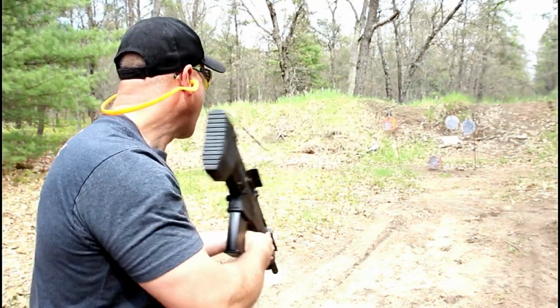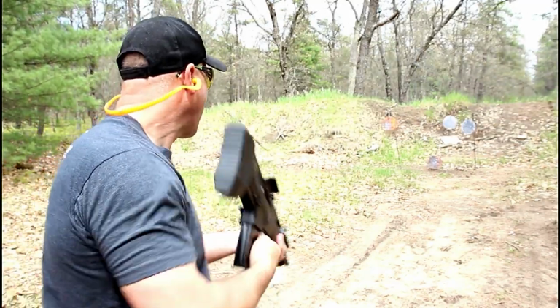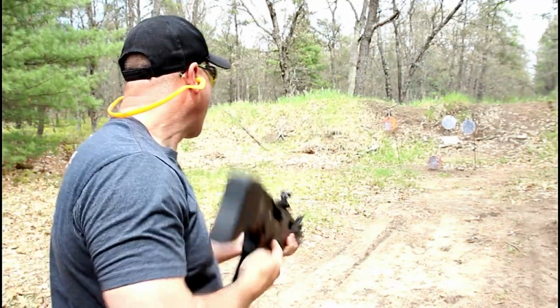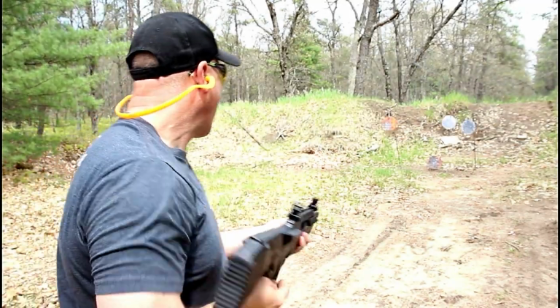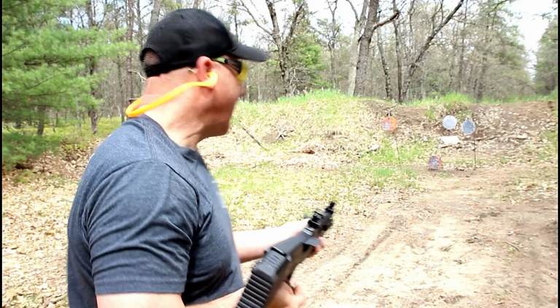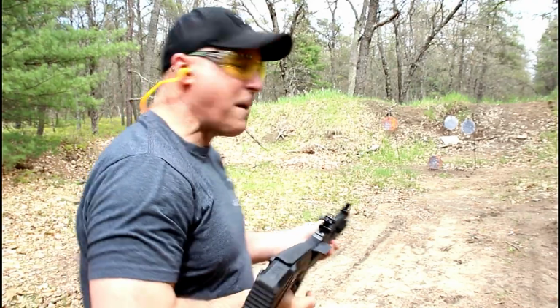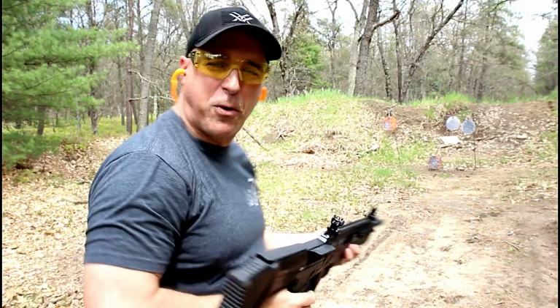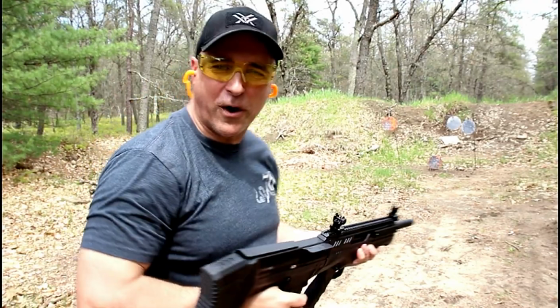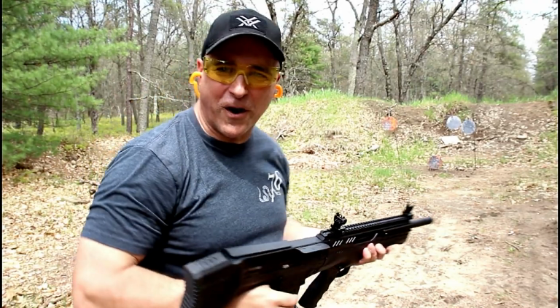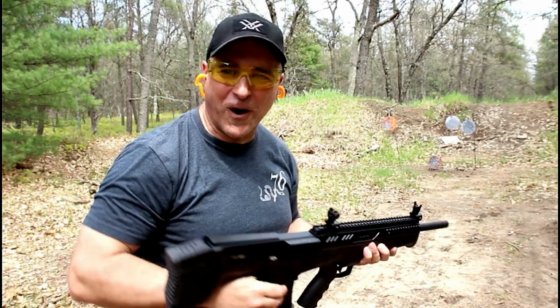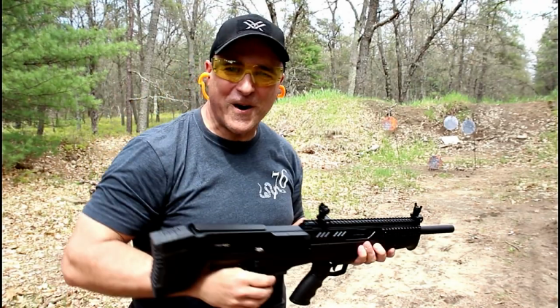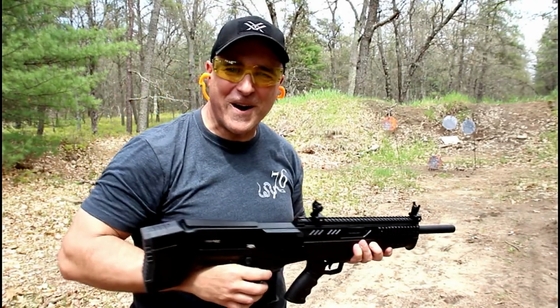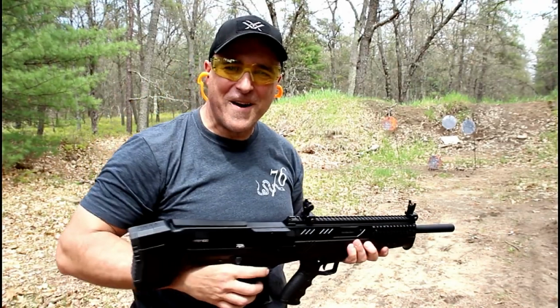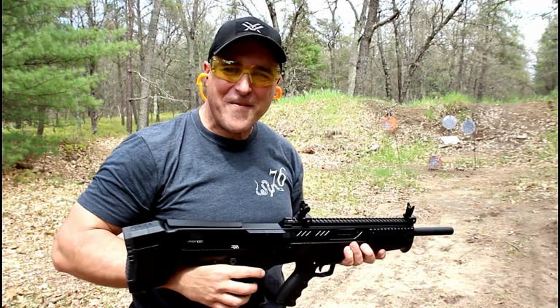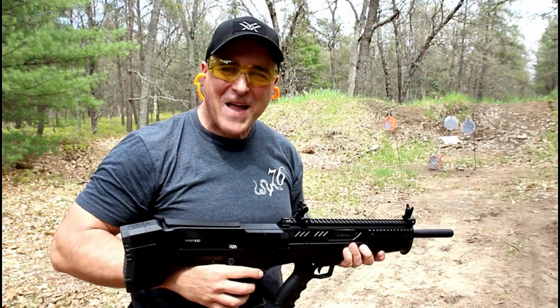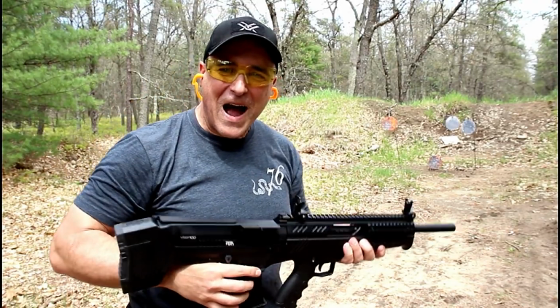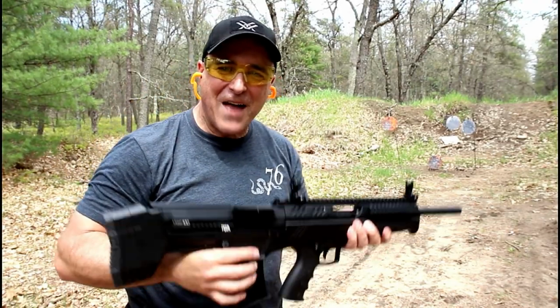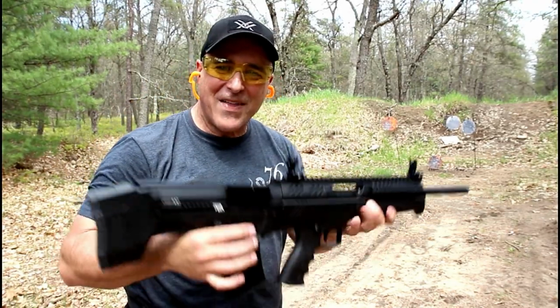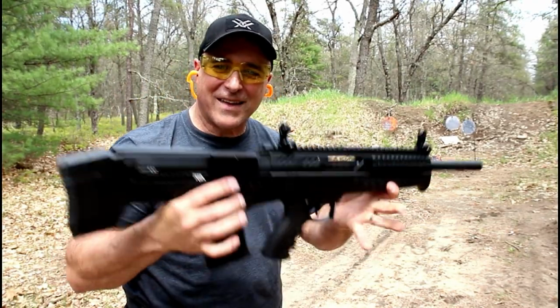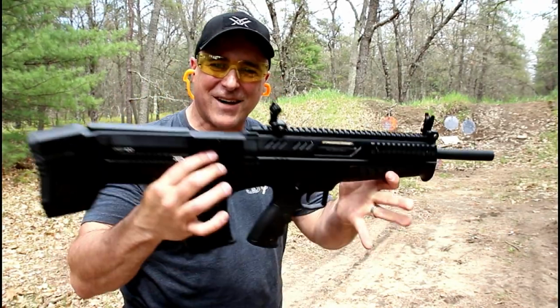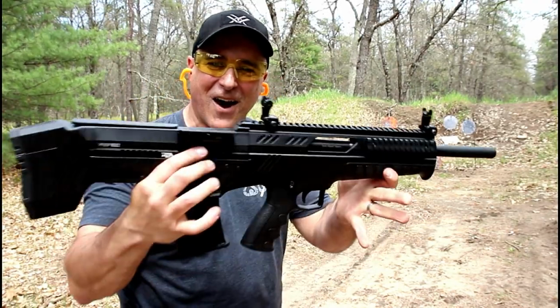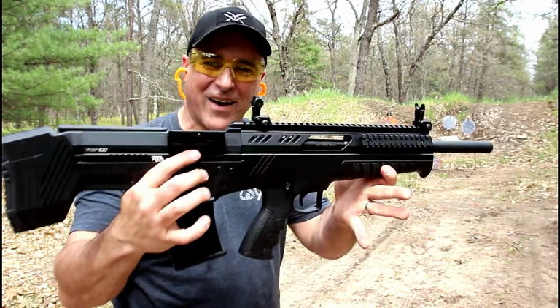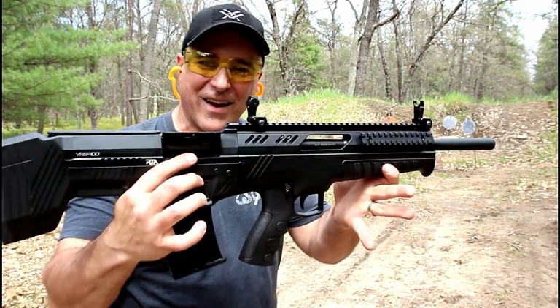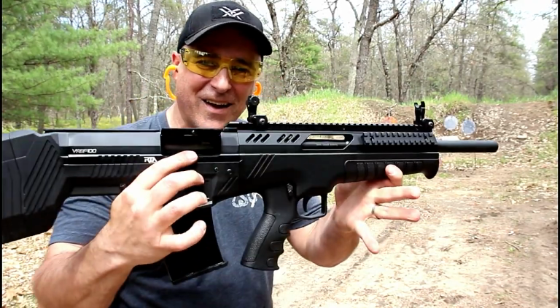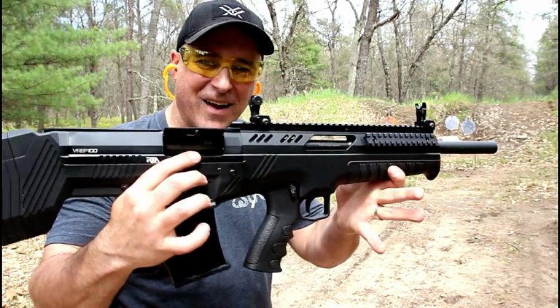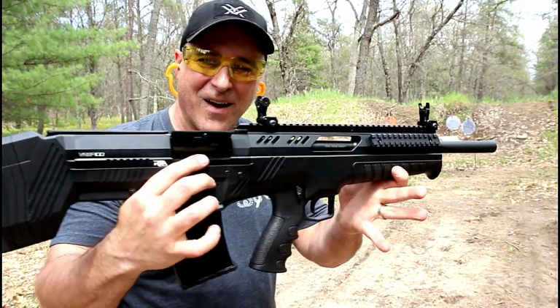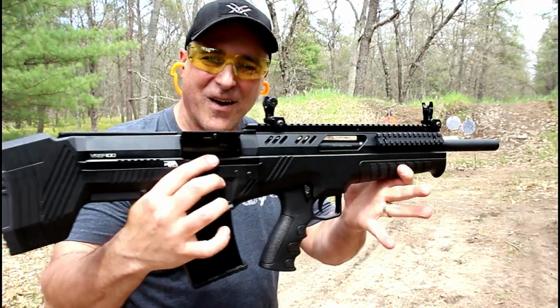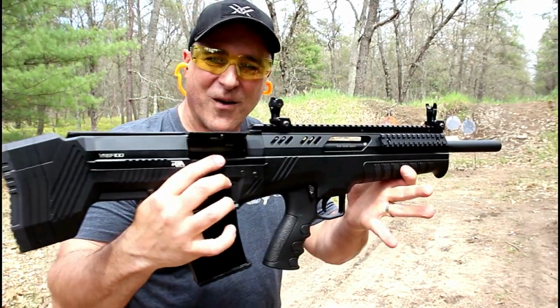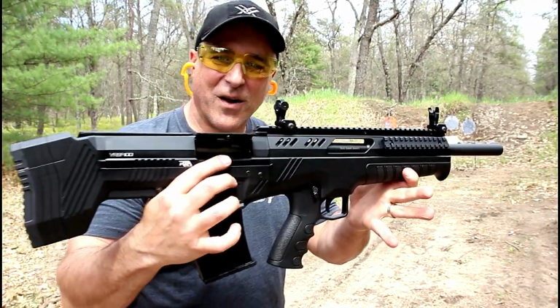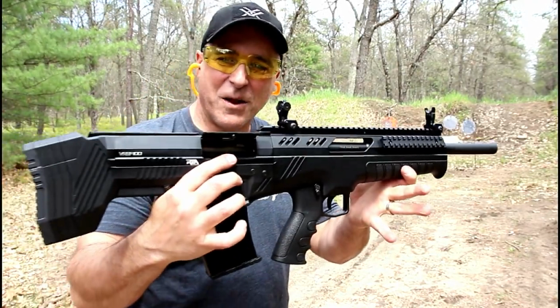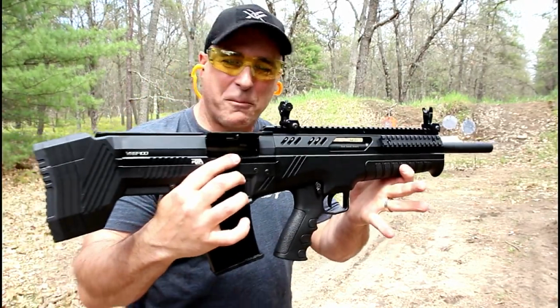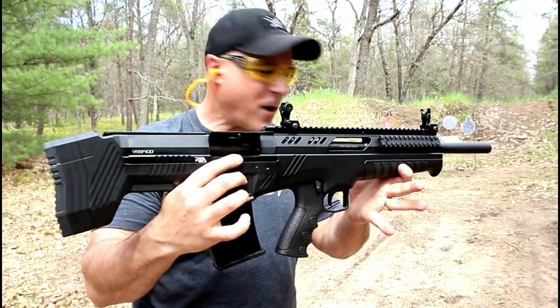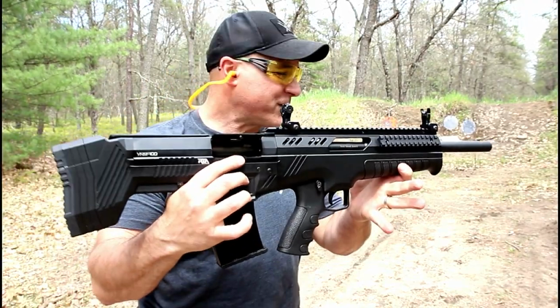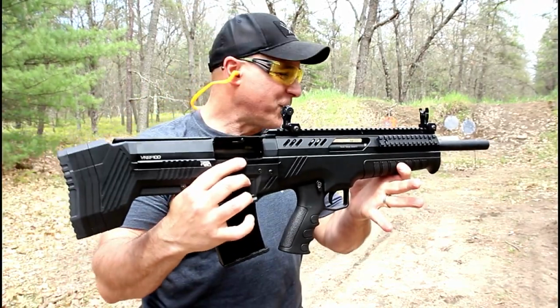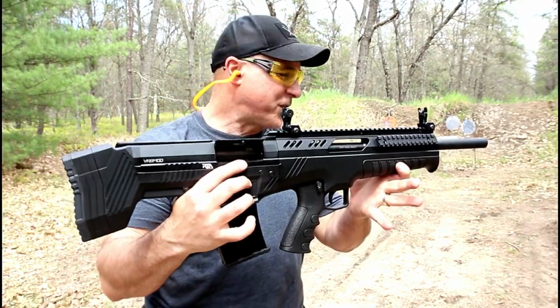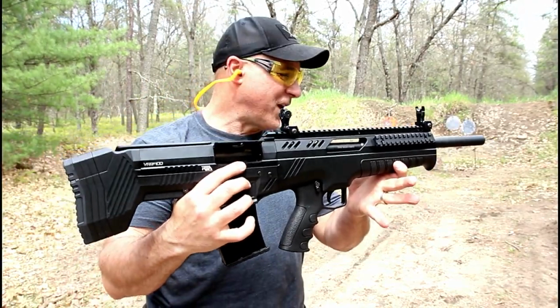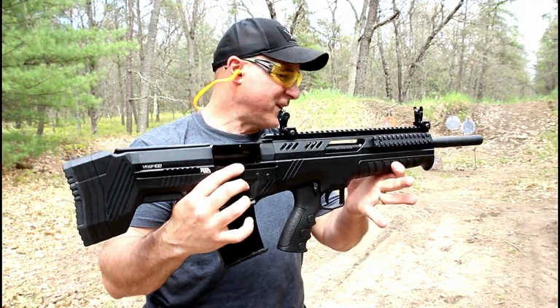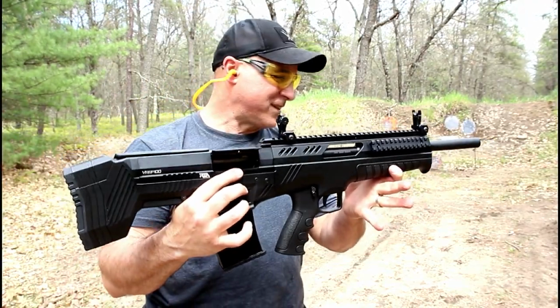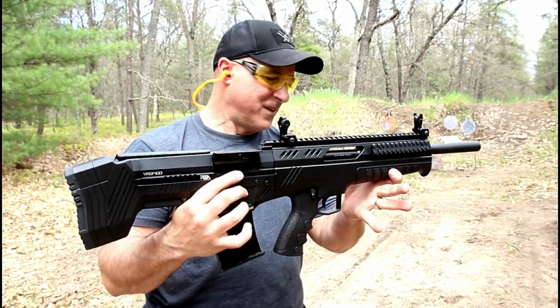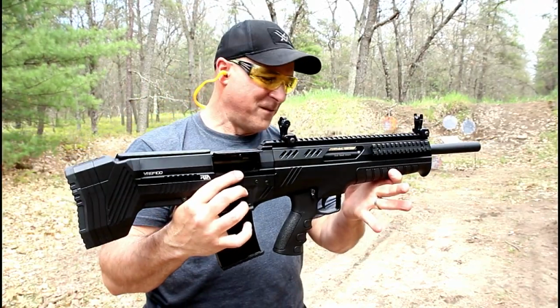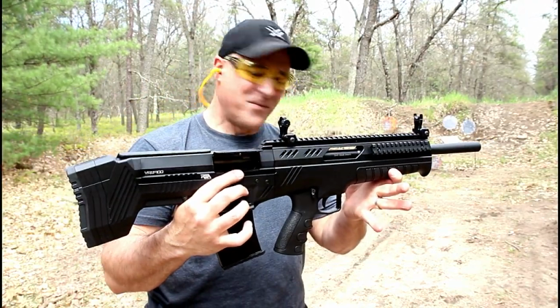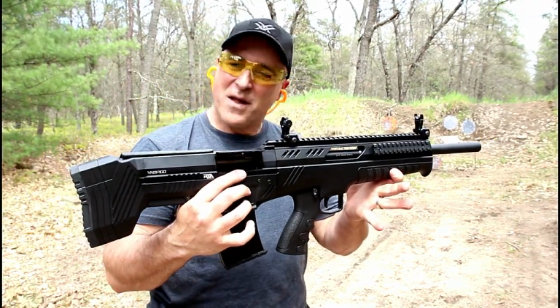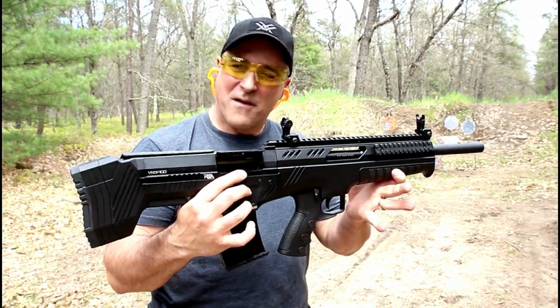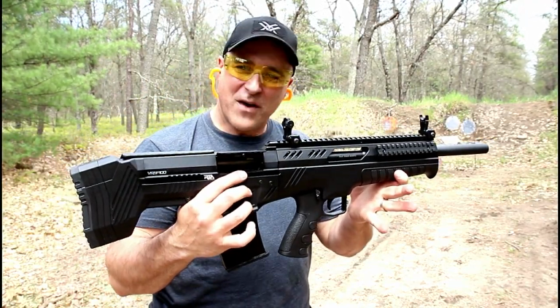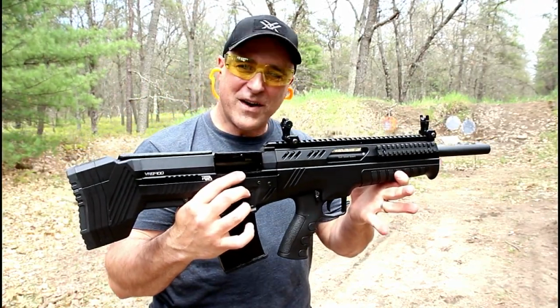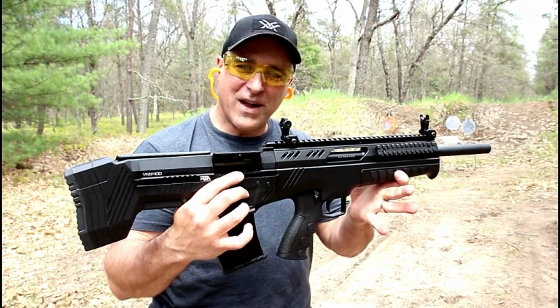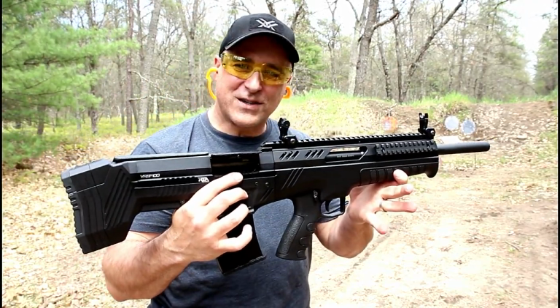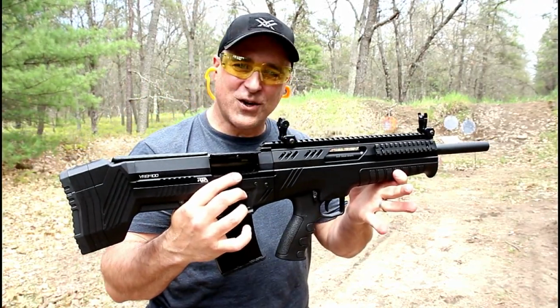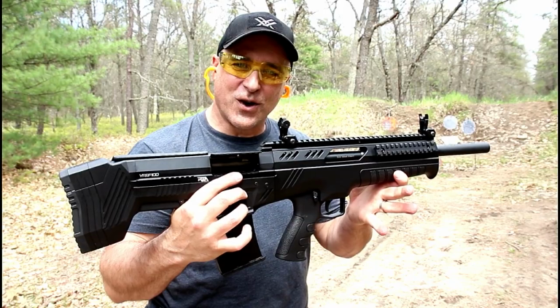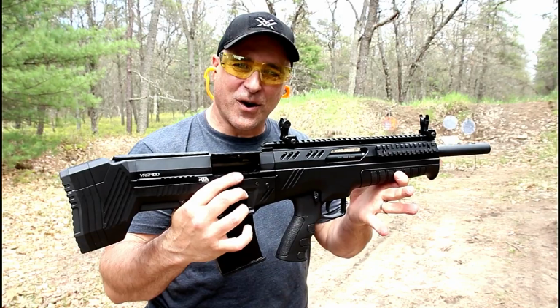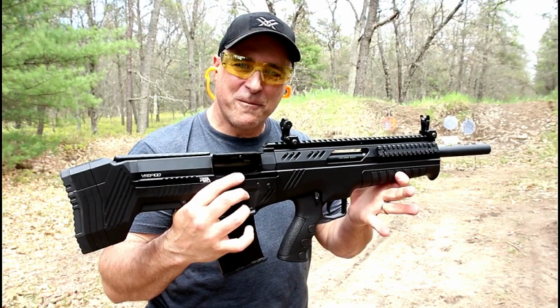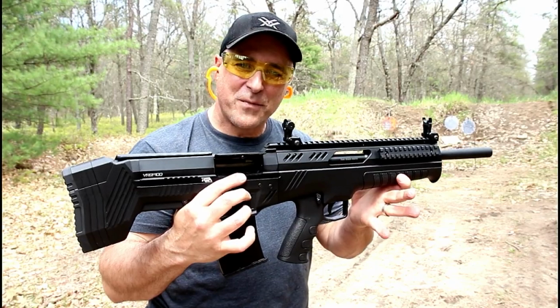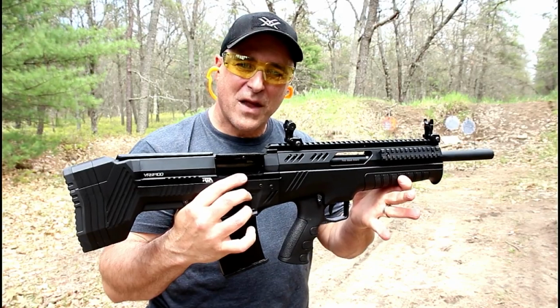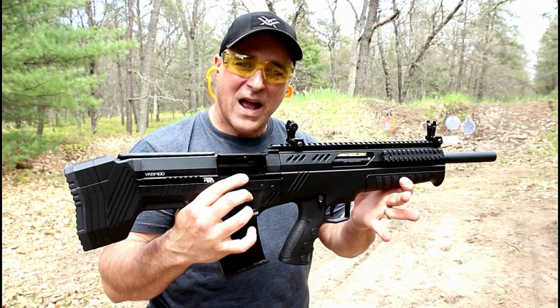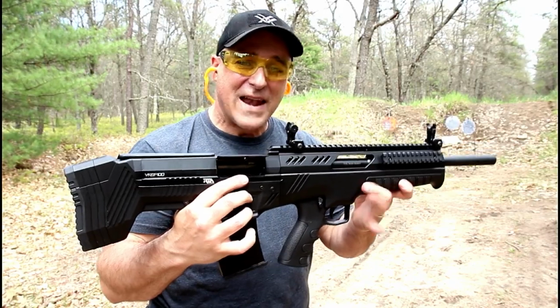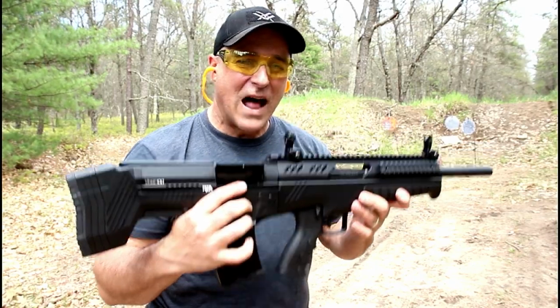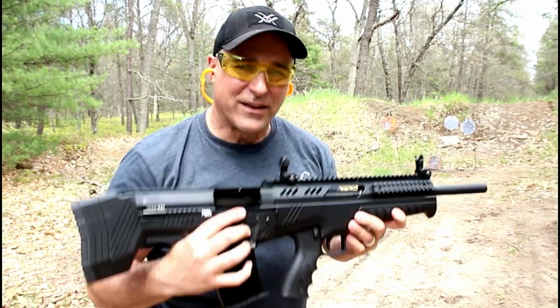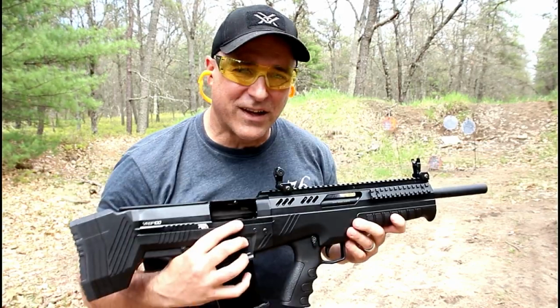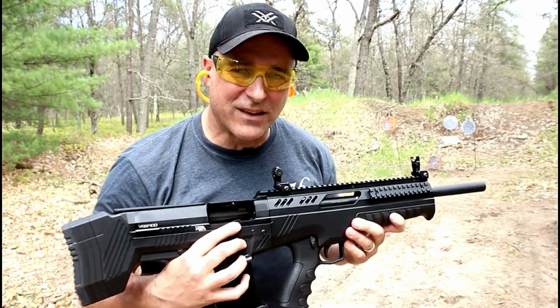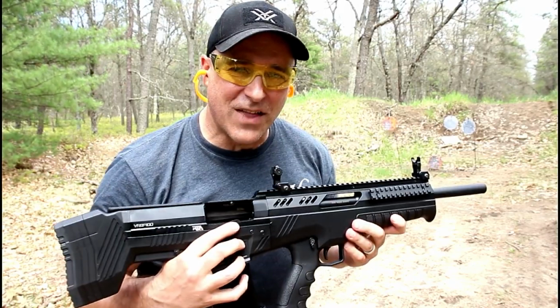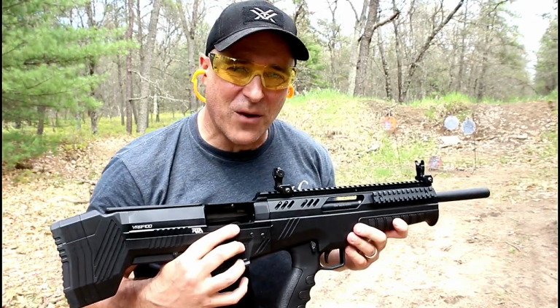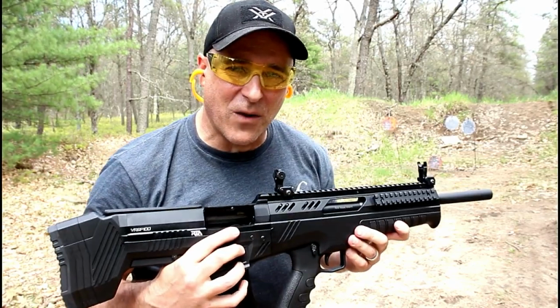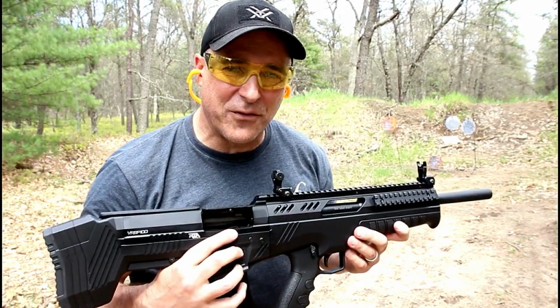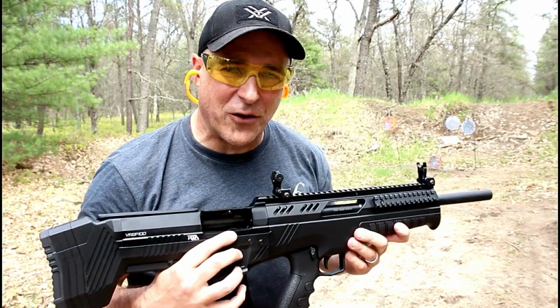And it put a hurting on that target. Real impressed with this. Very nice shooter. Now let's get to that rifle.